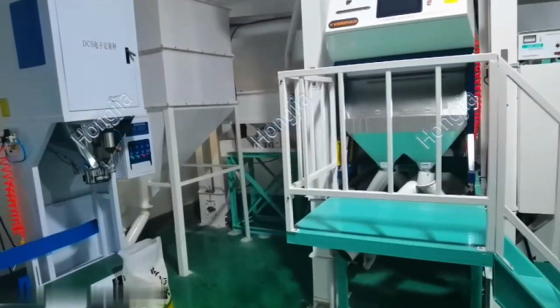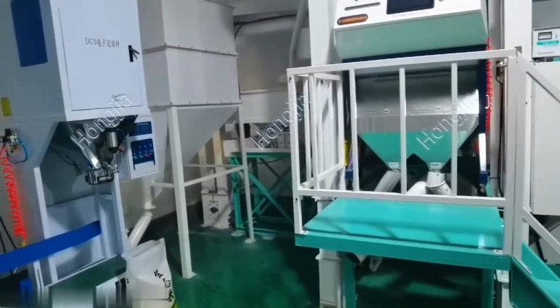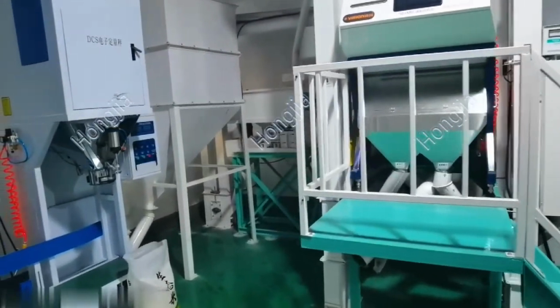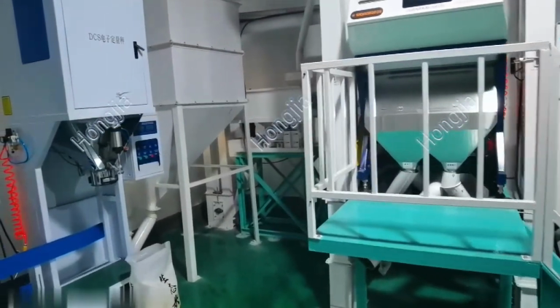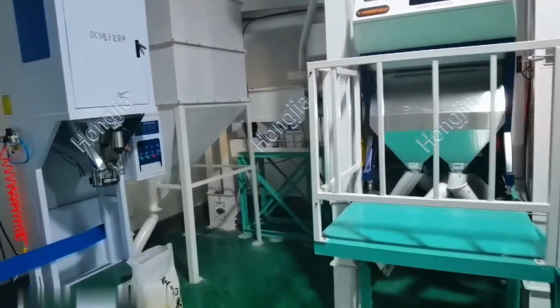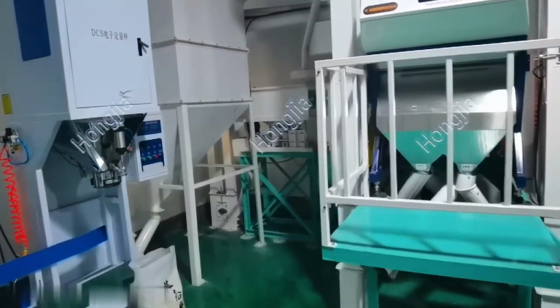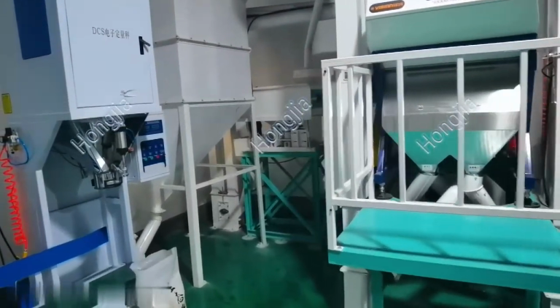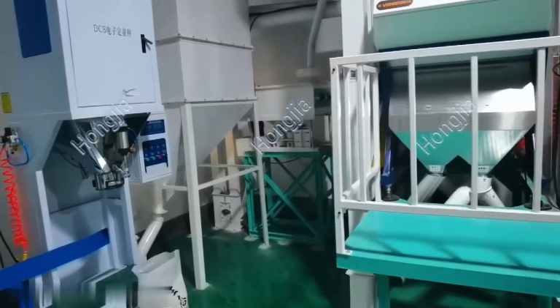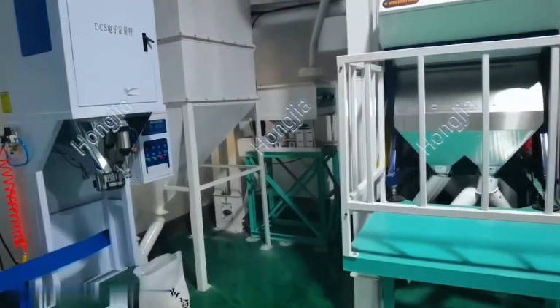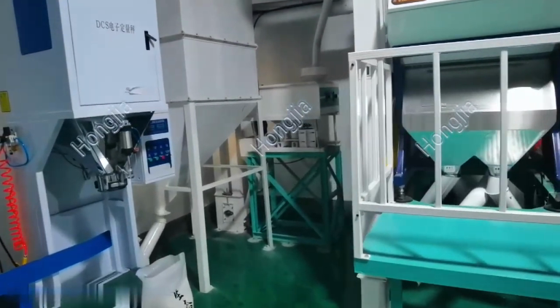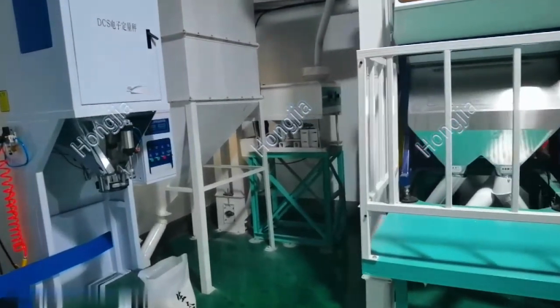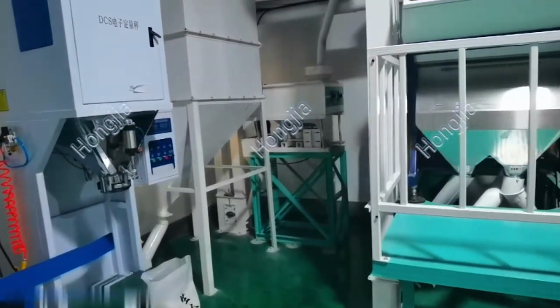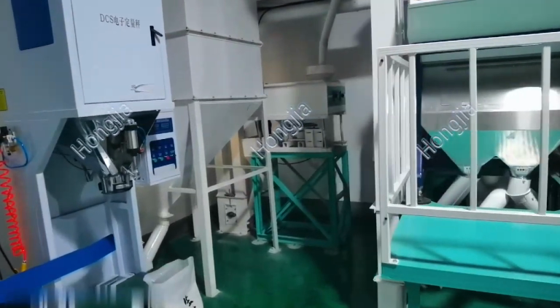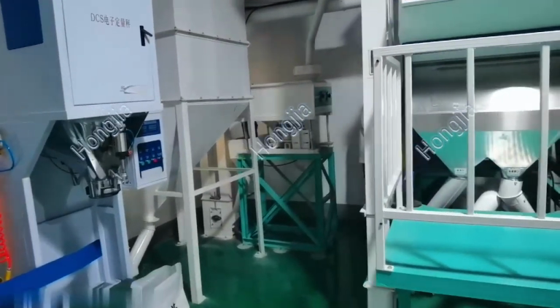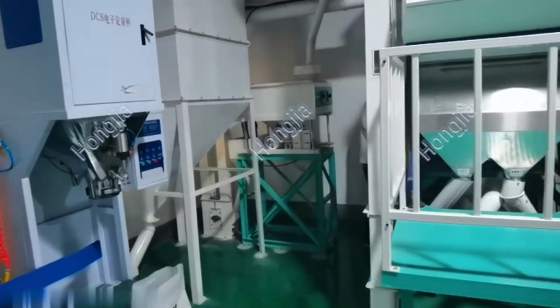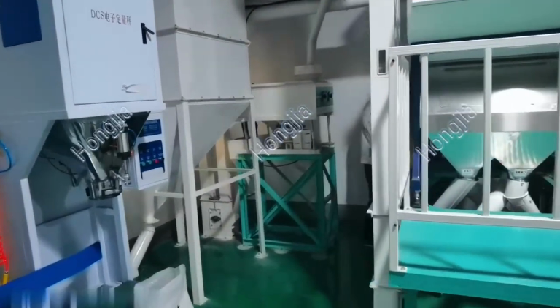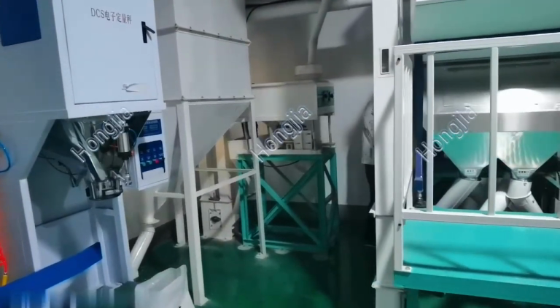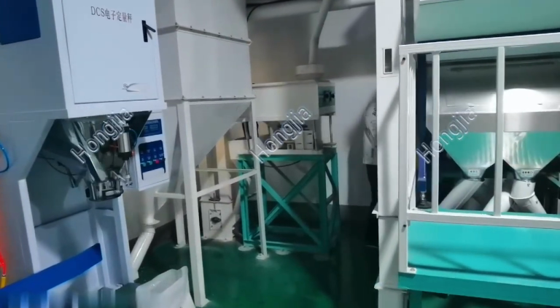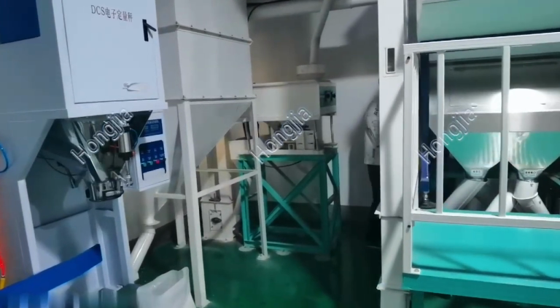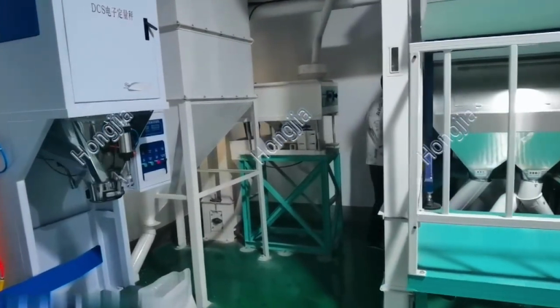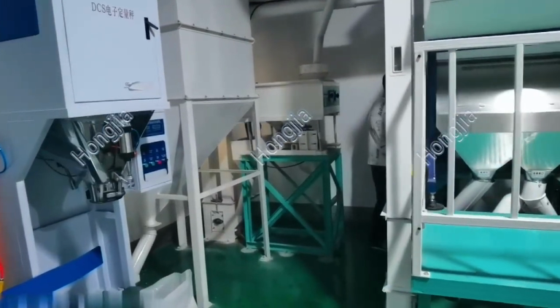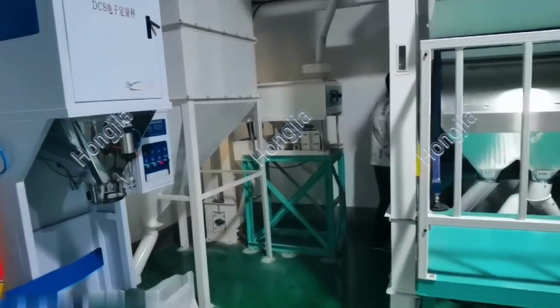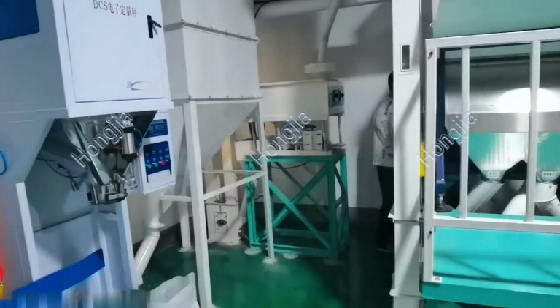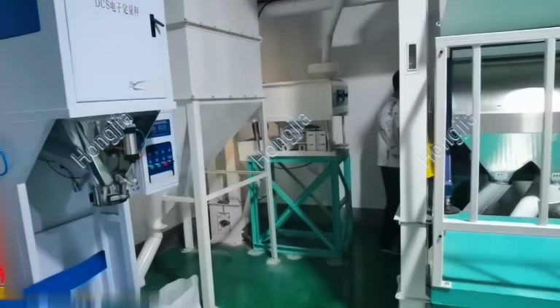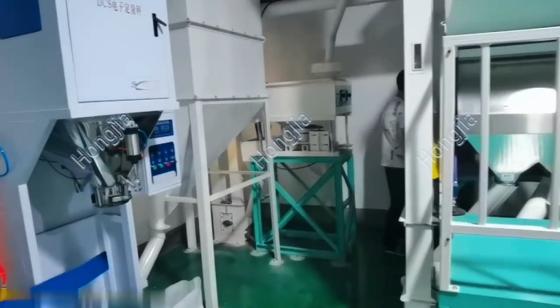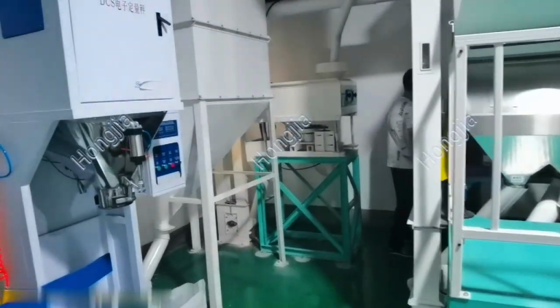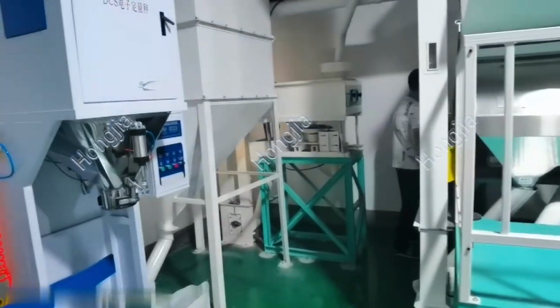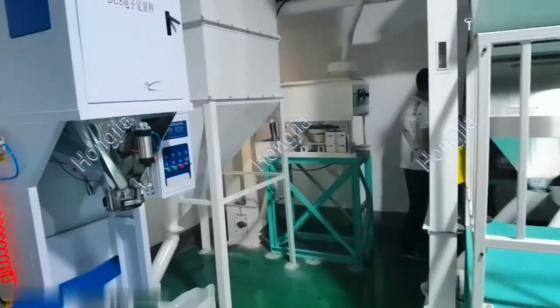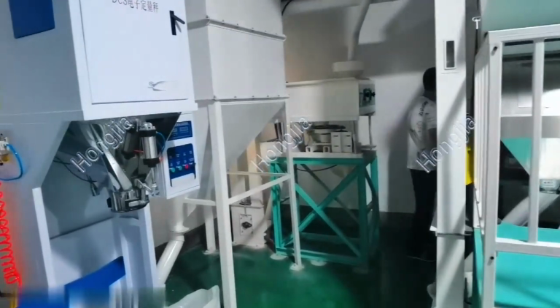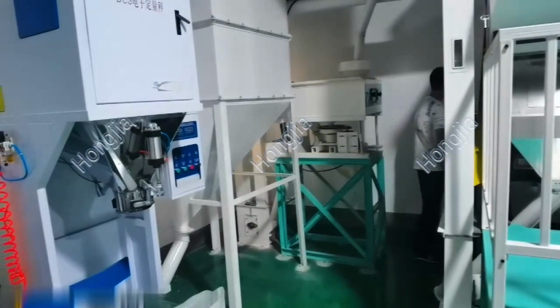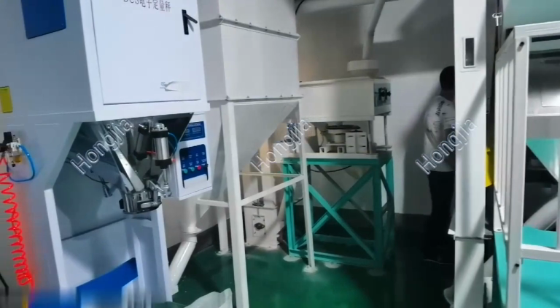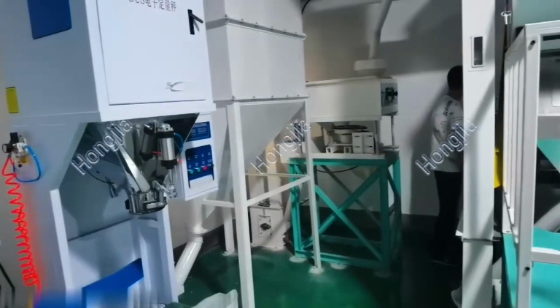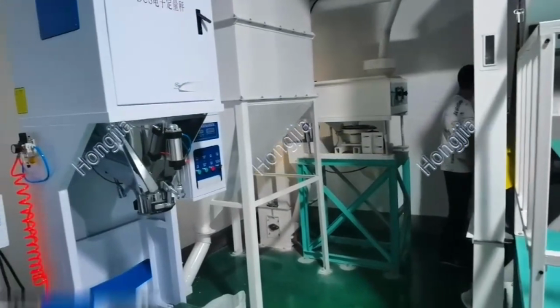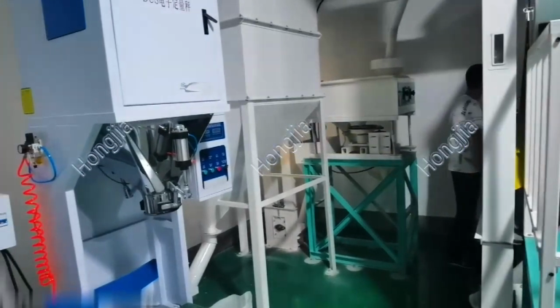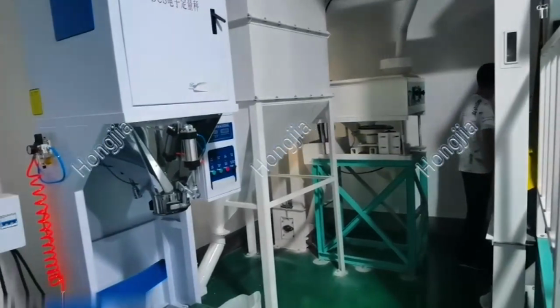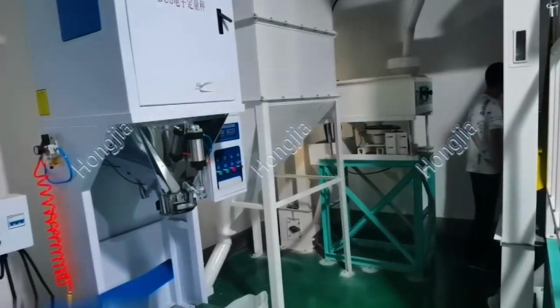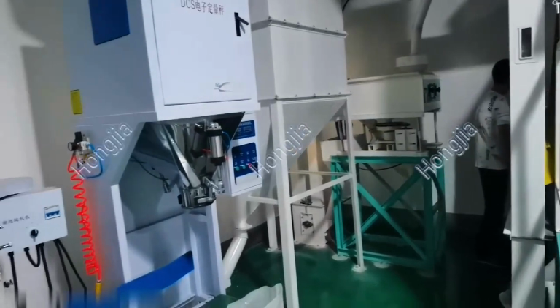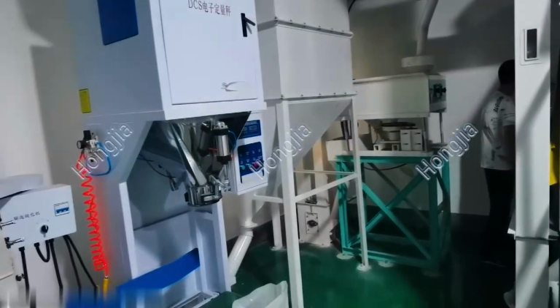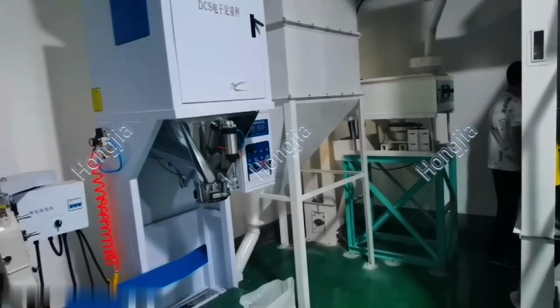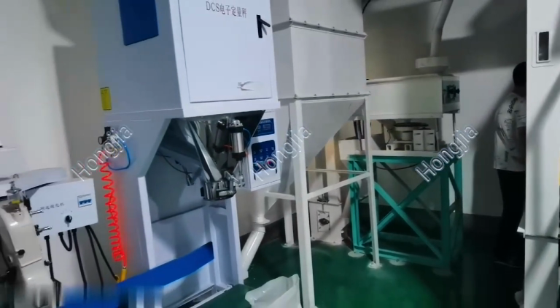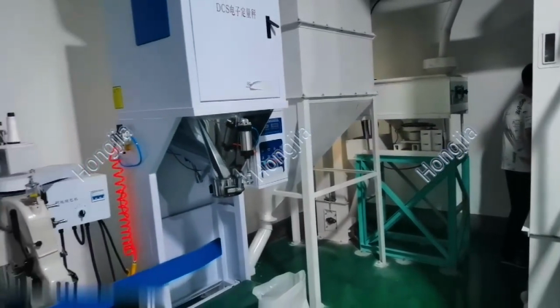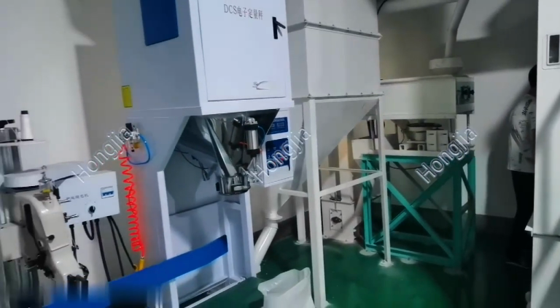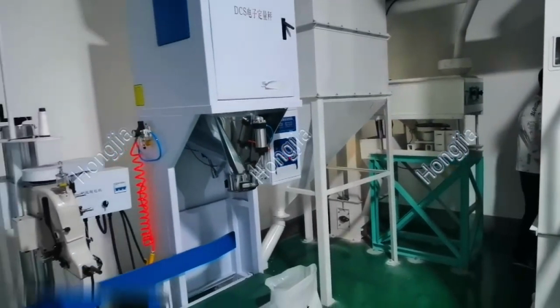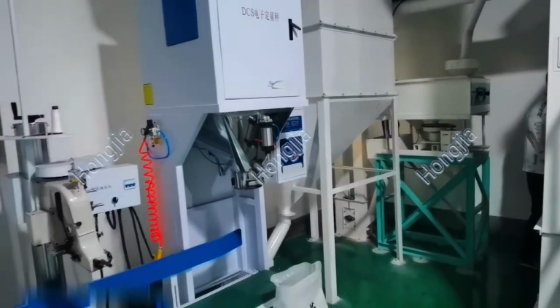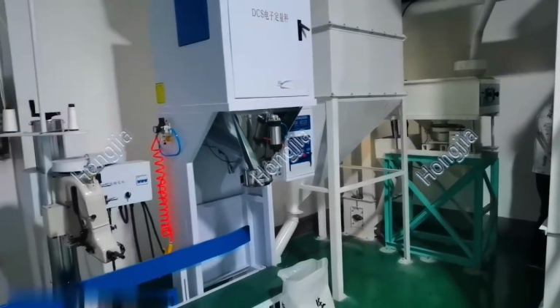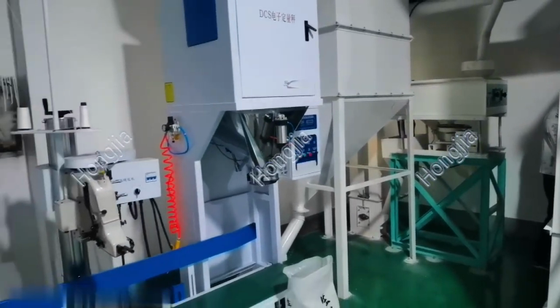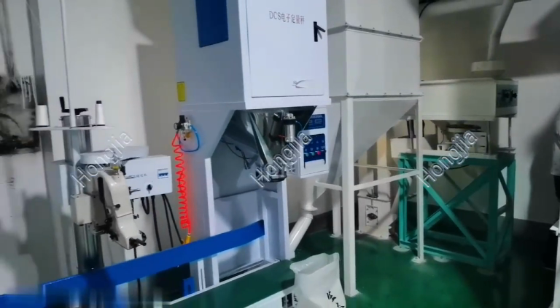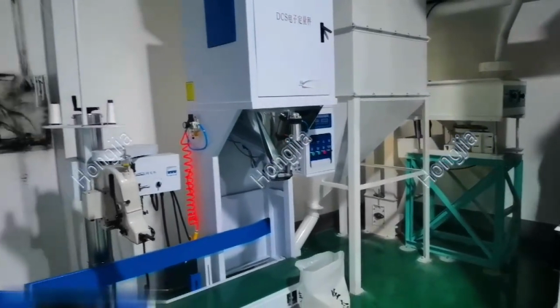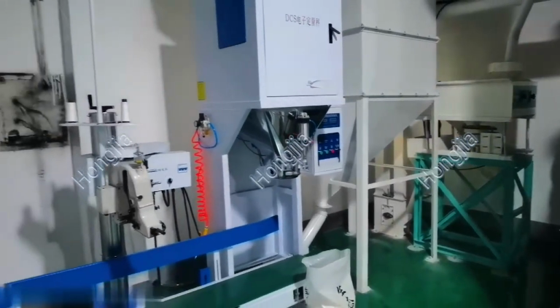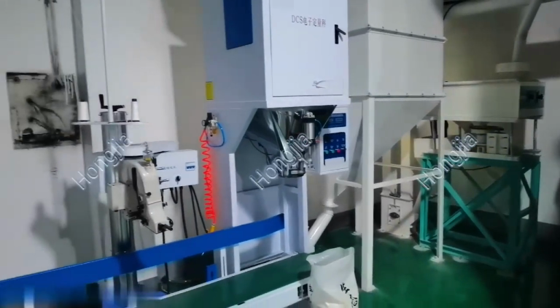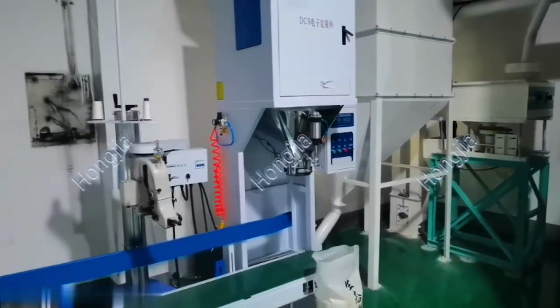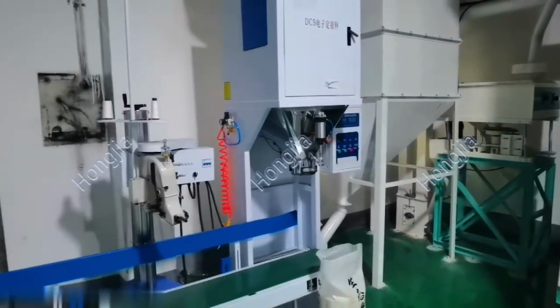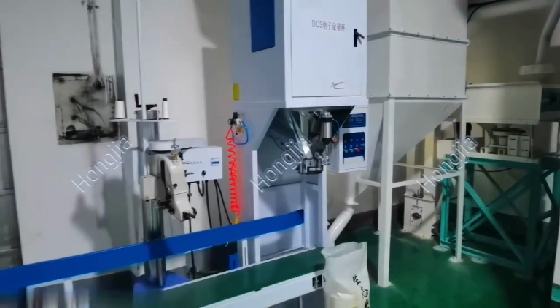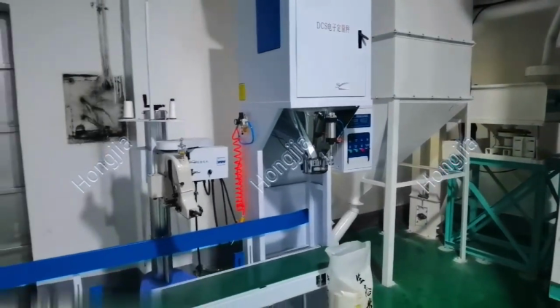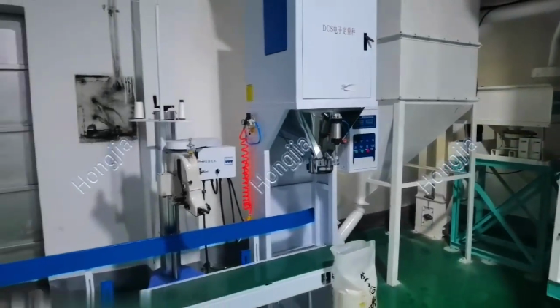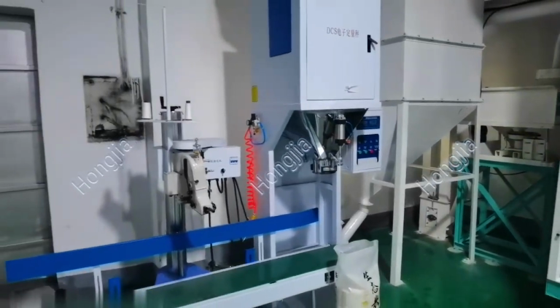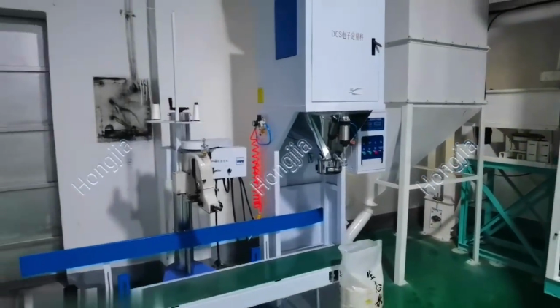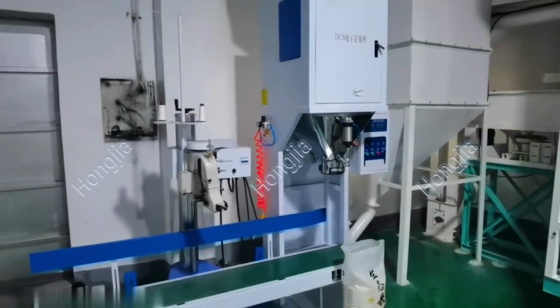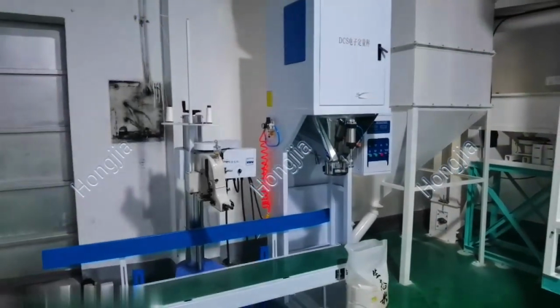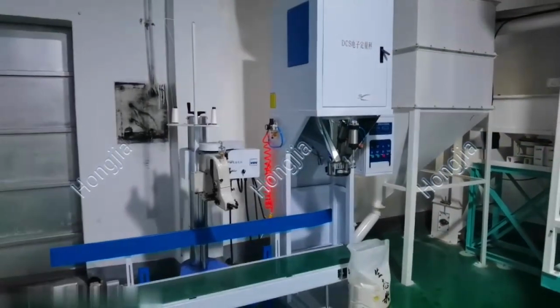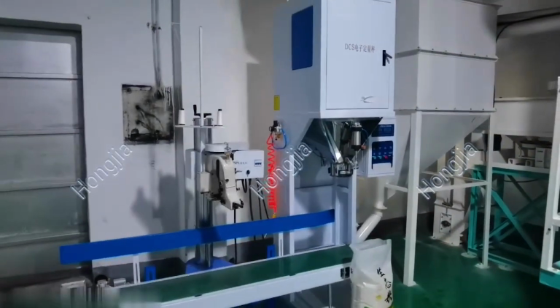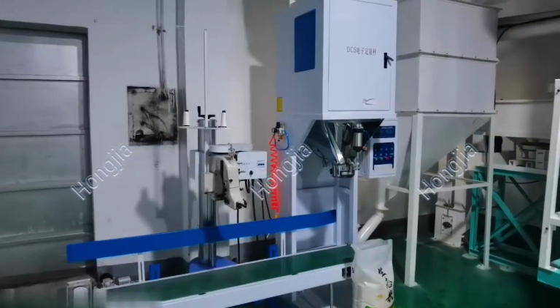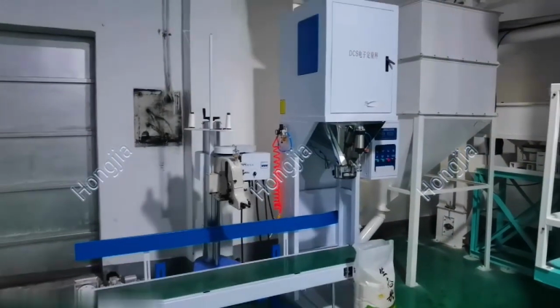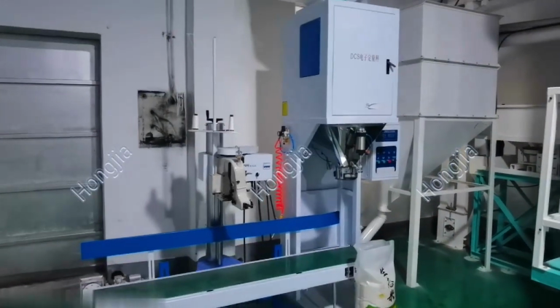Also, as per customer needs, it includes a silo for rice stock and a rice packing machine.